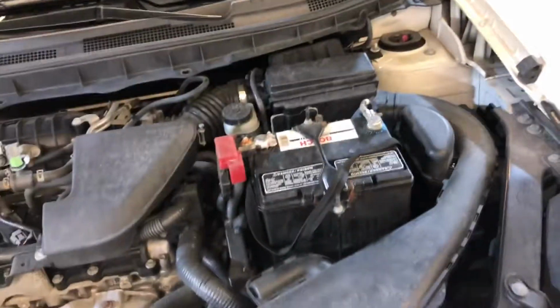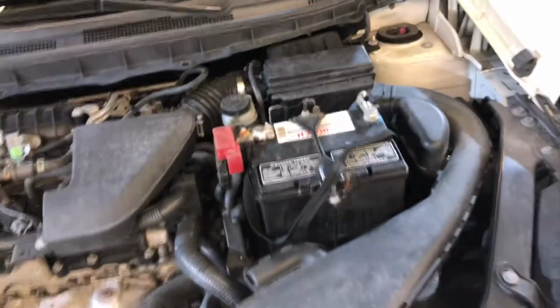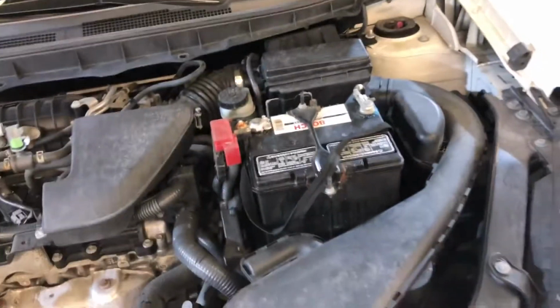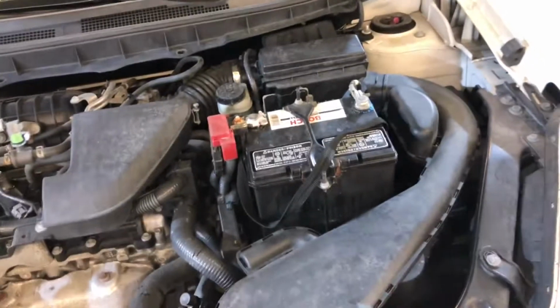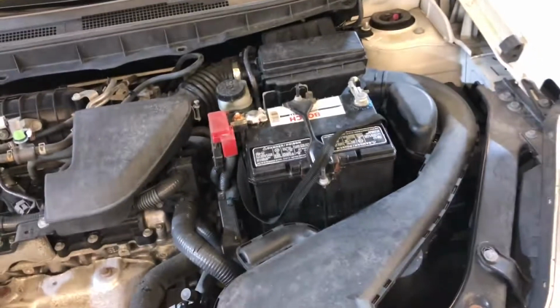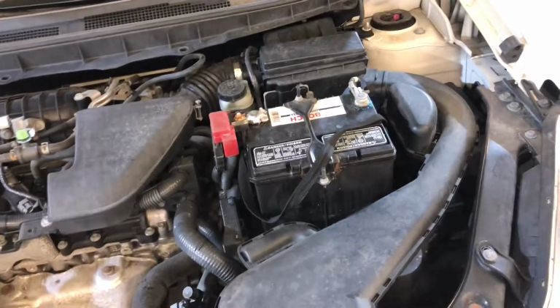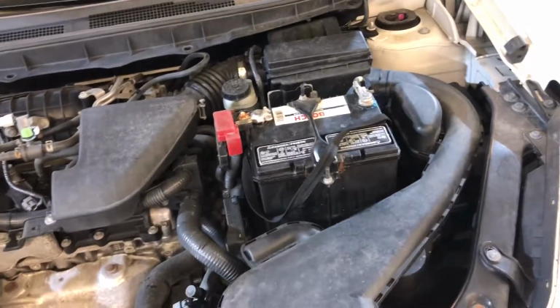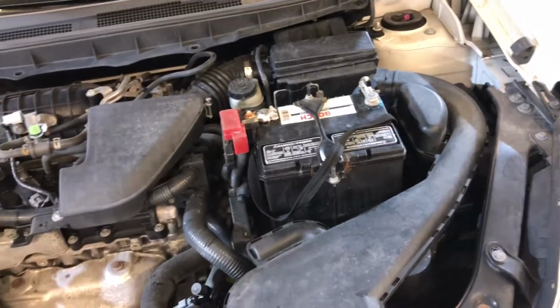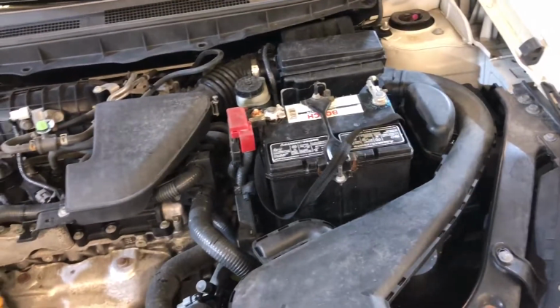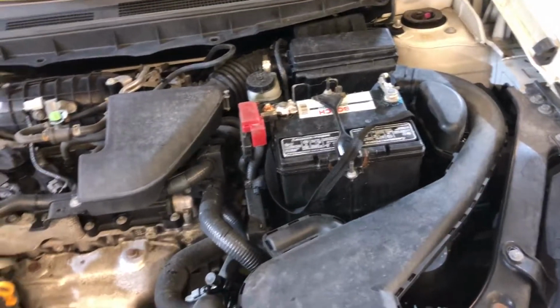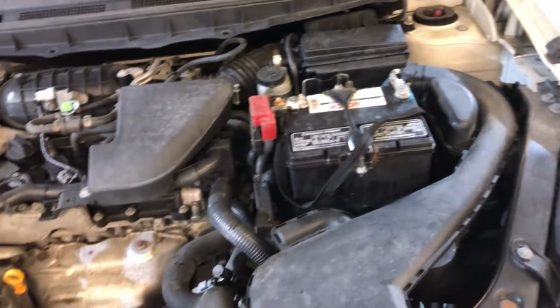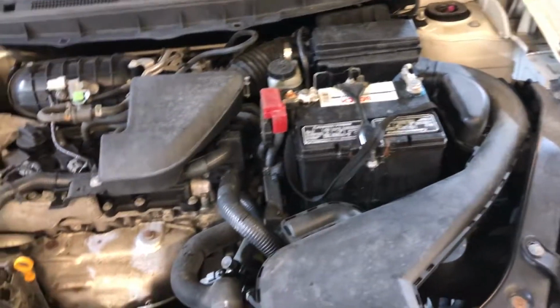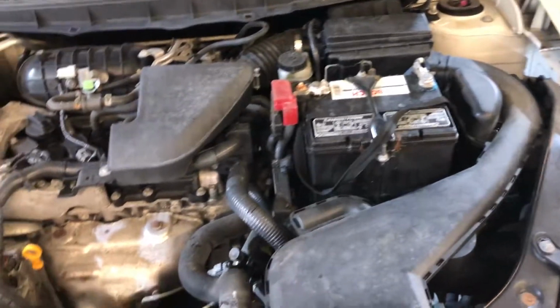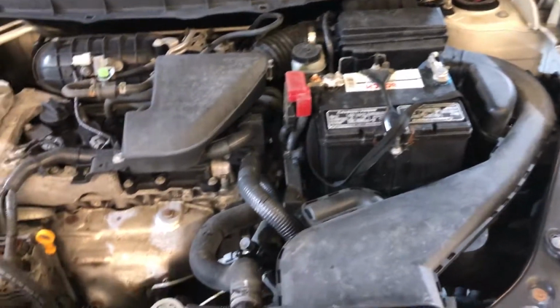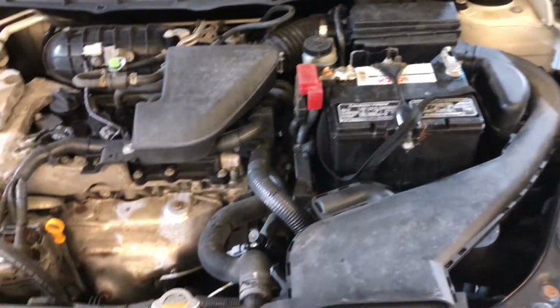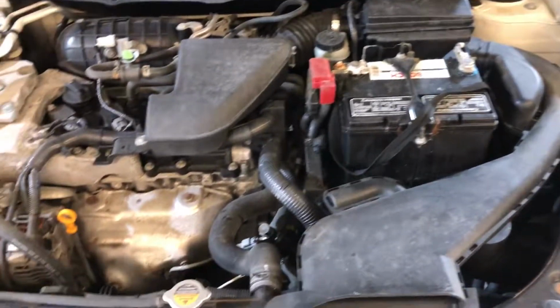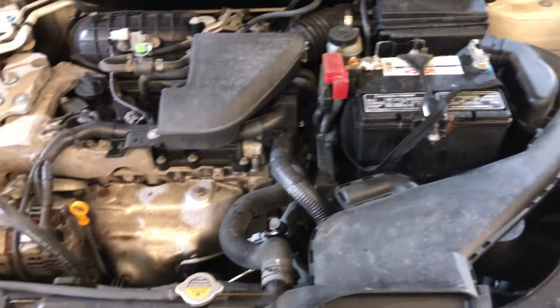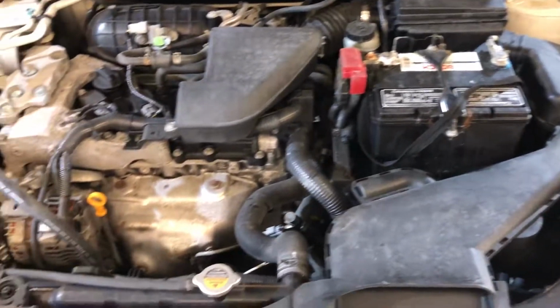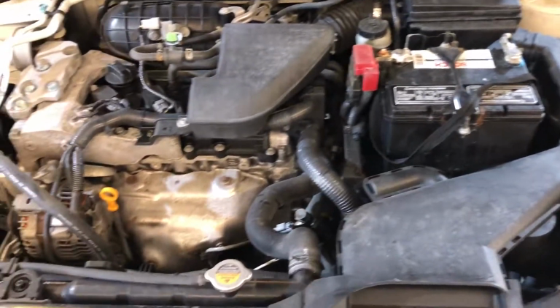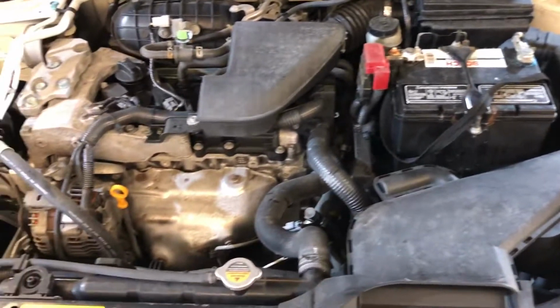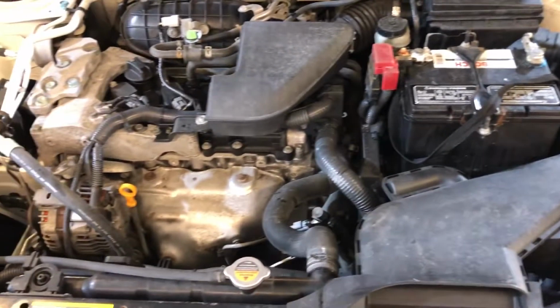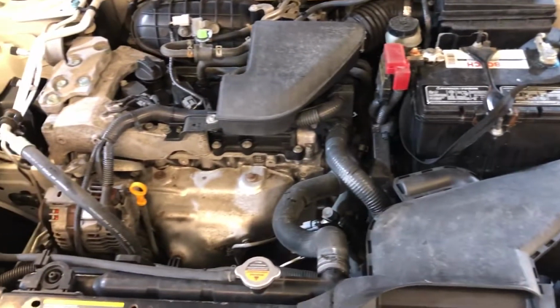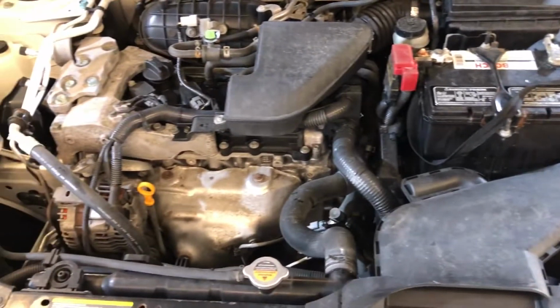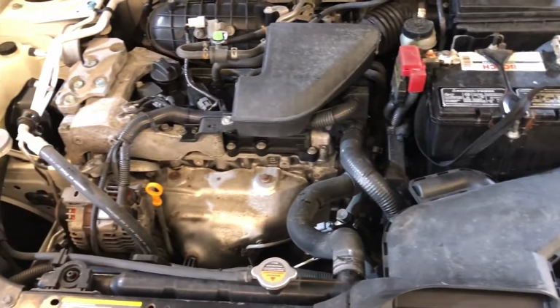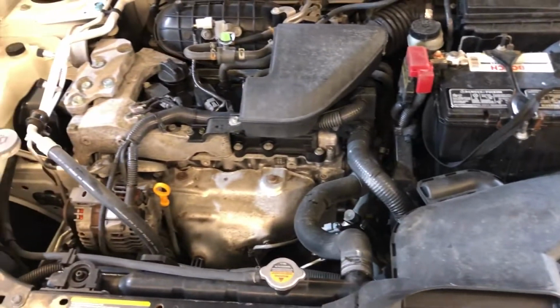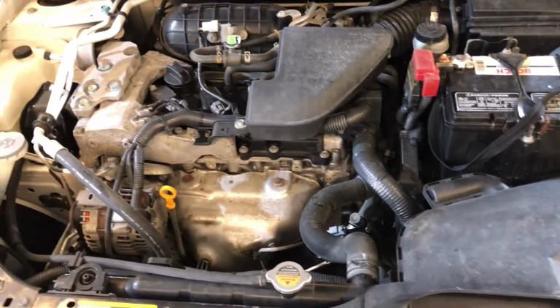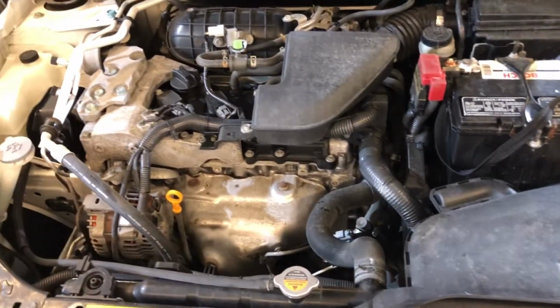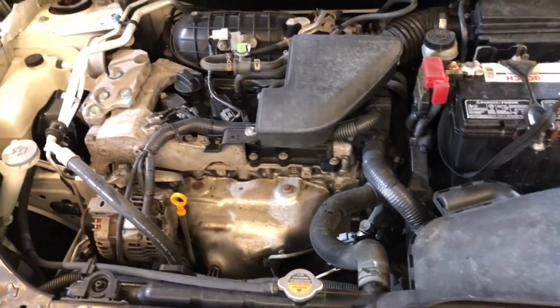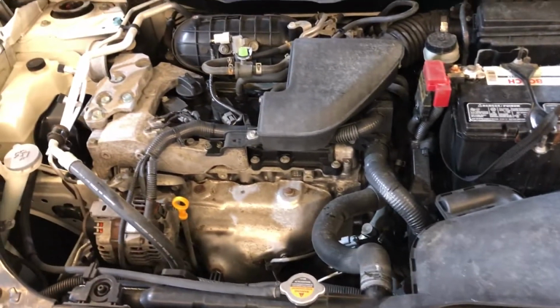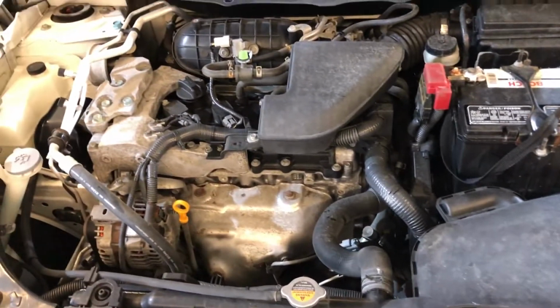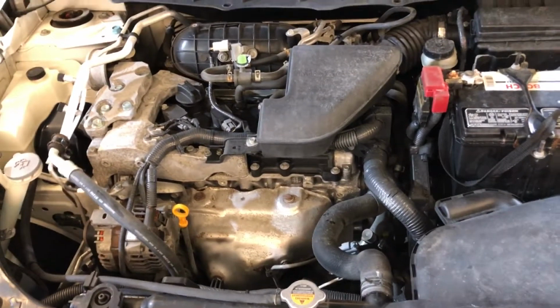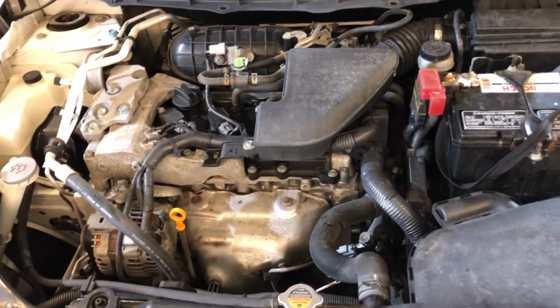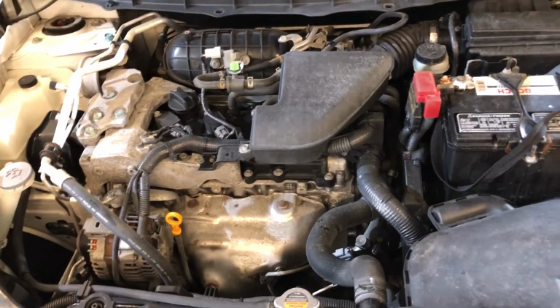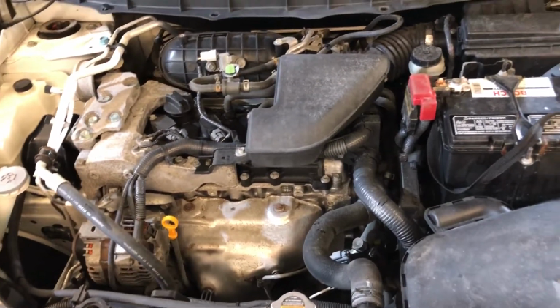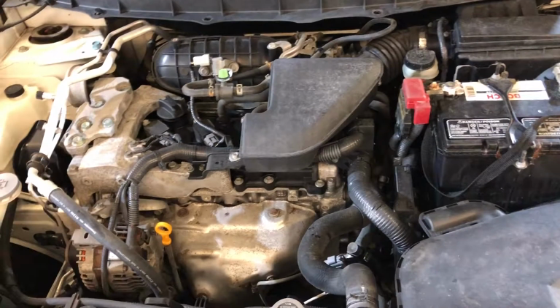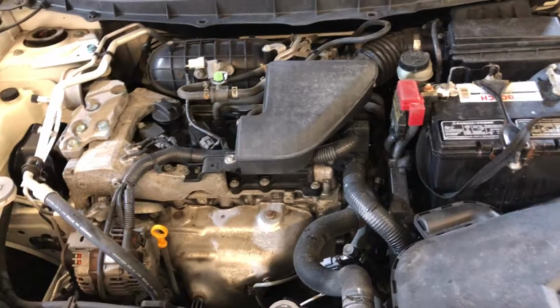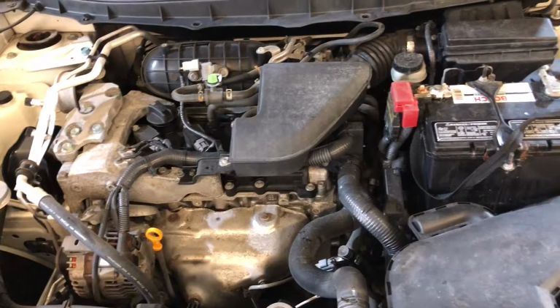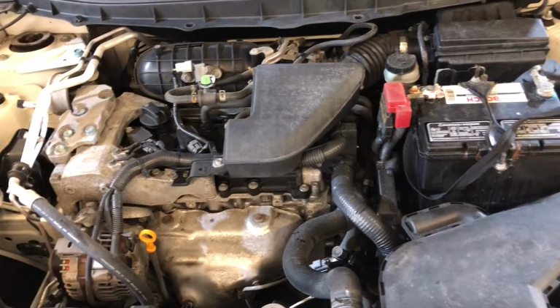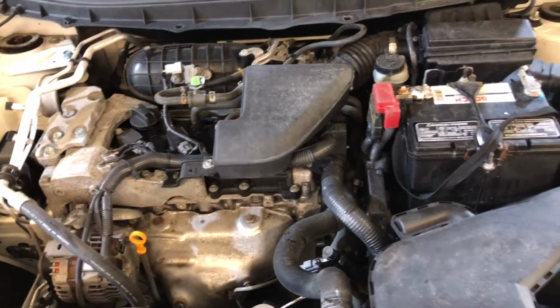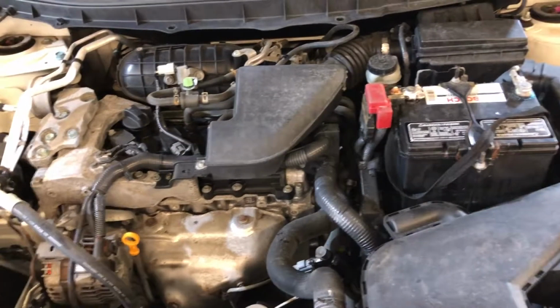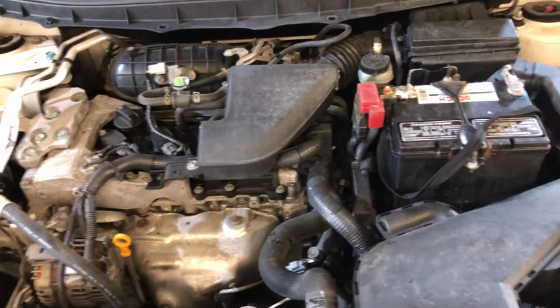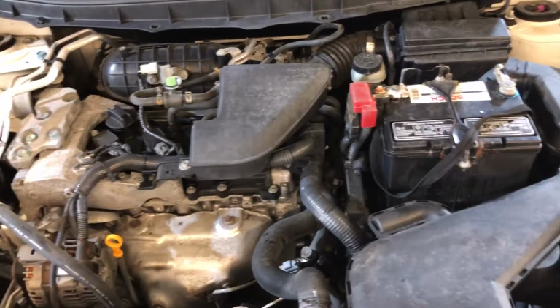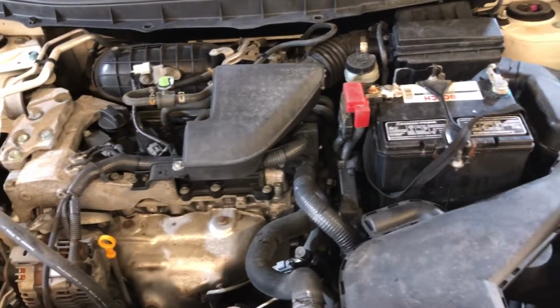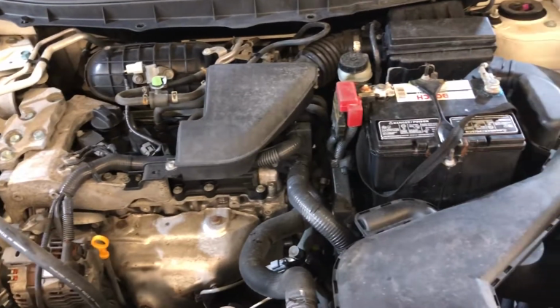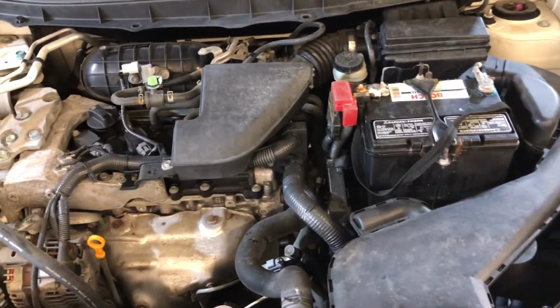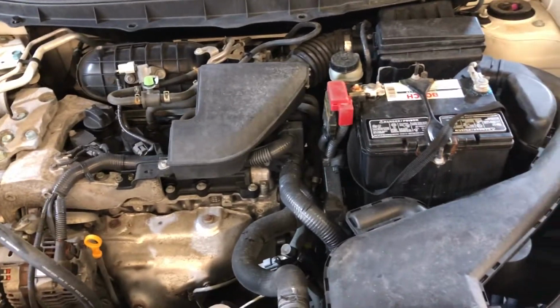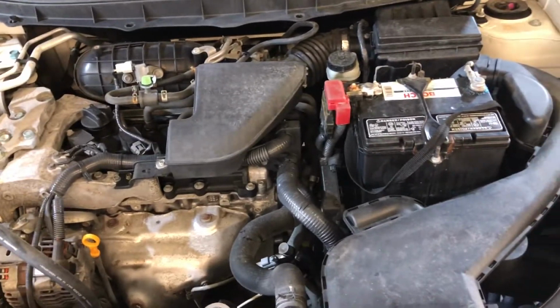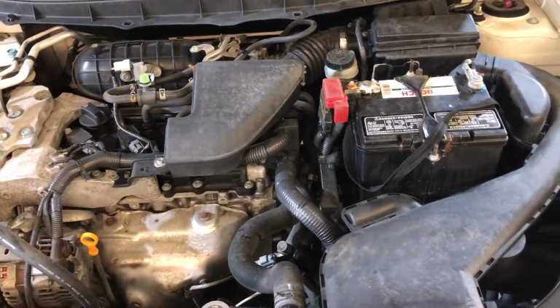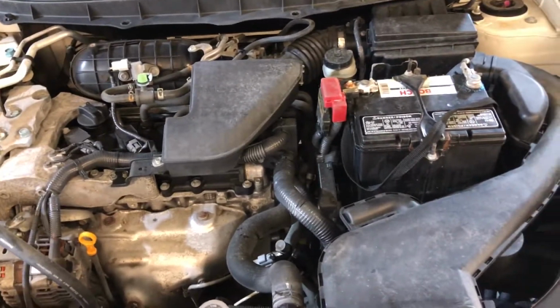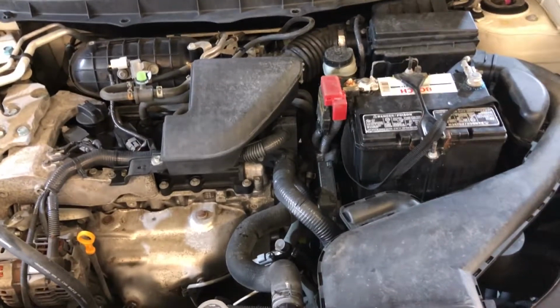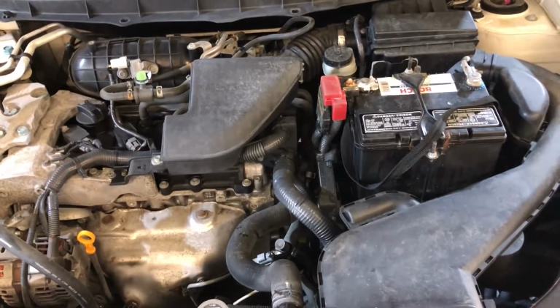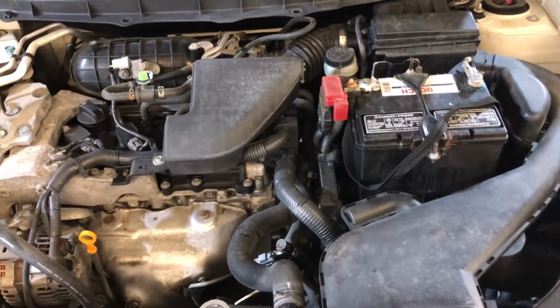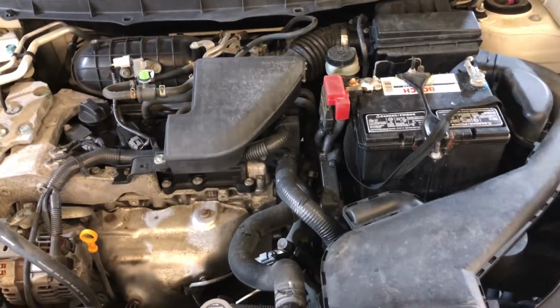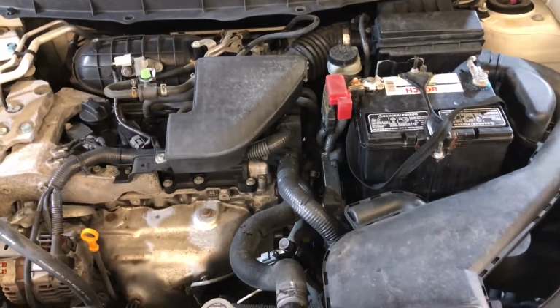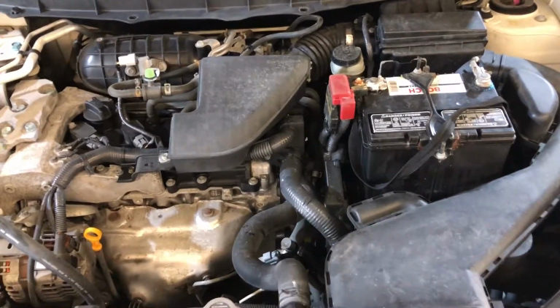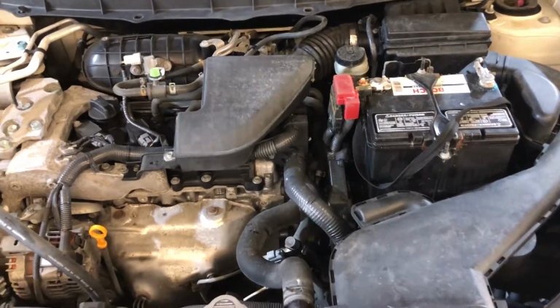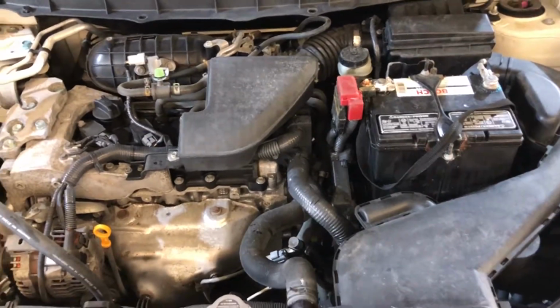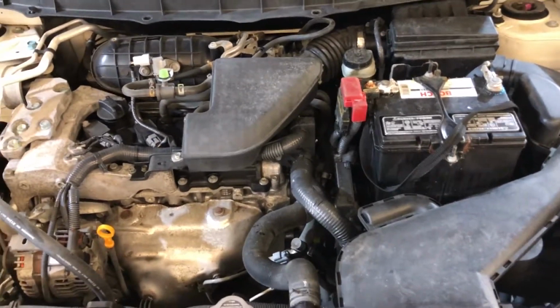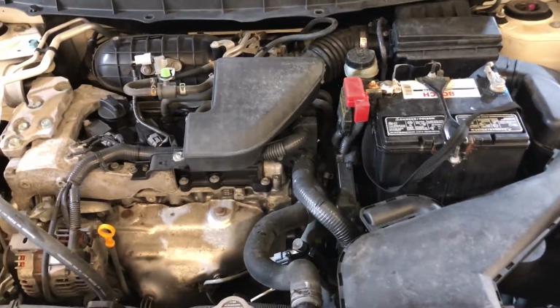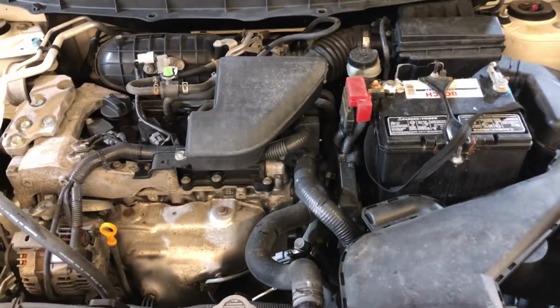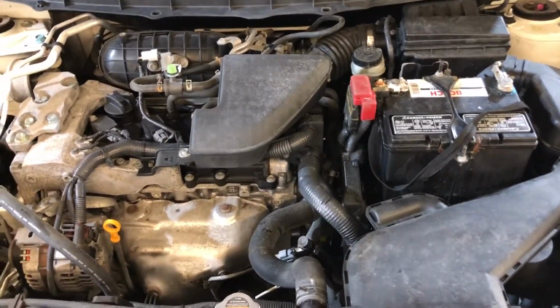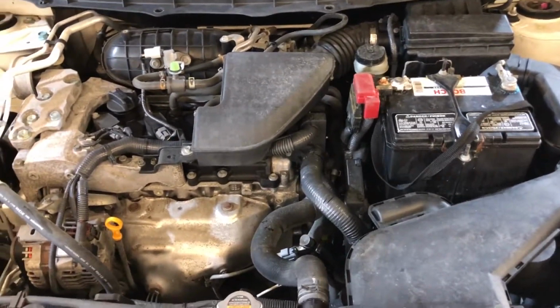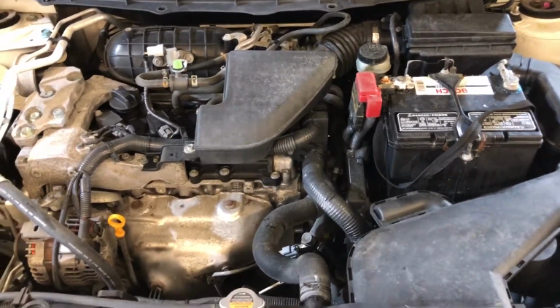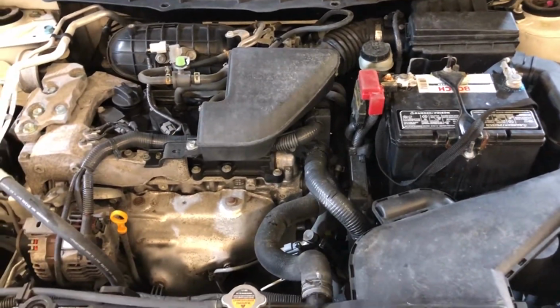Here's the engine — it runs great, everything works, no open recalls.